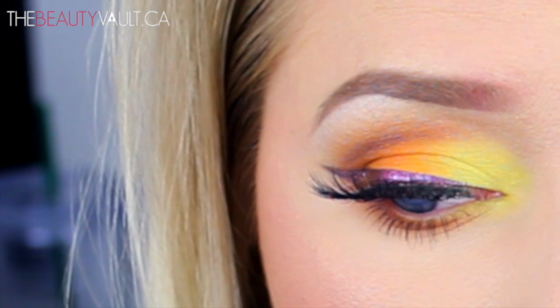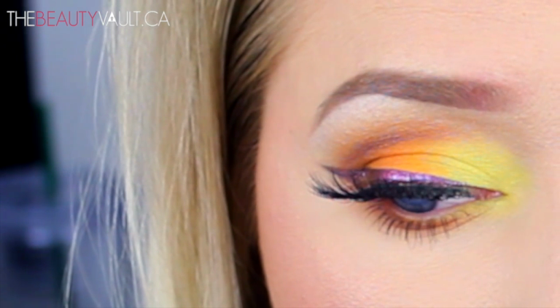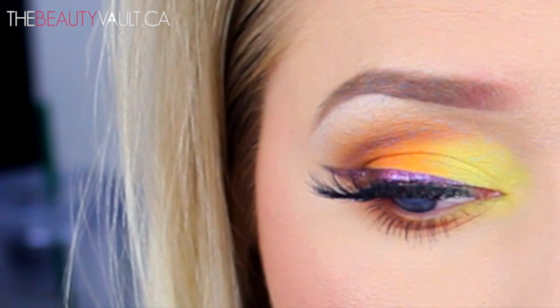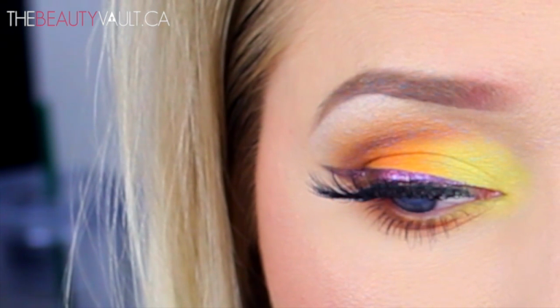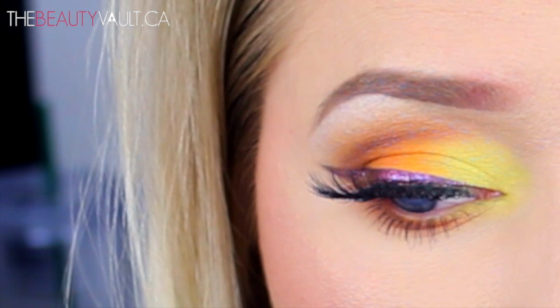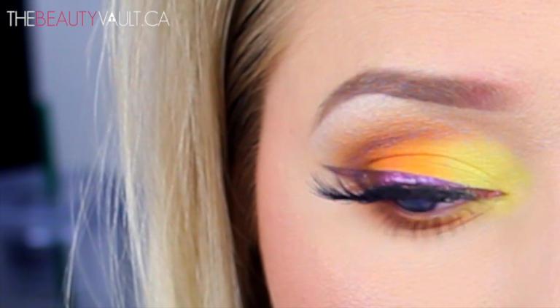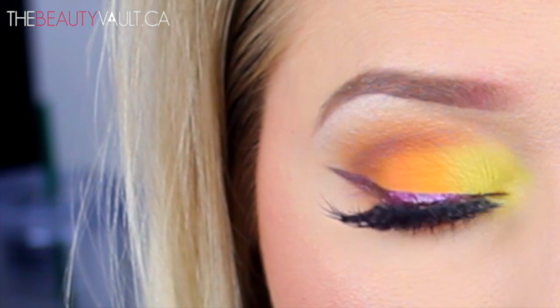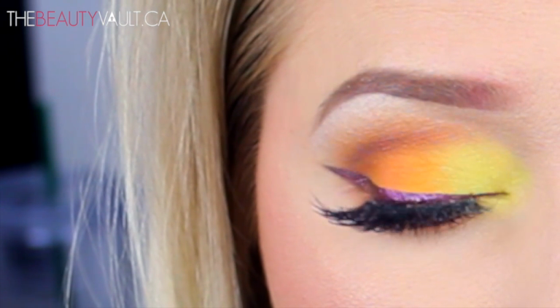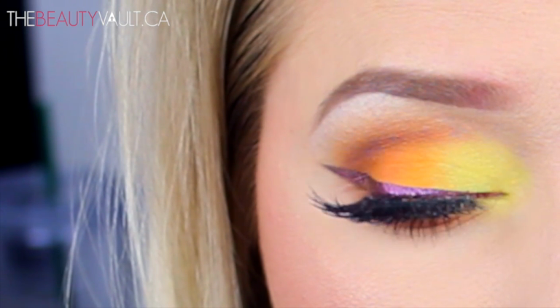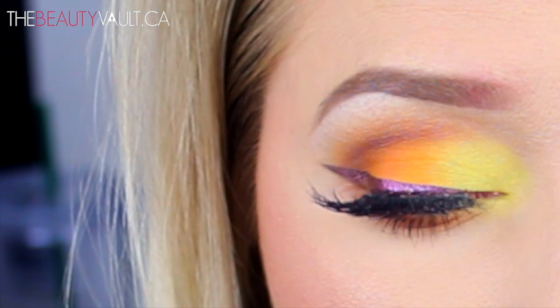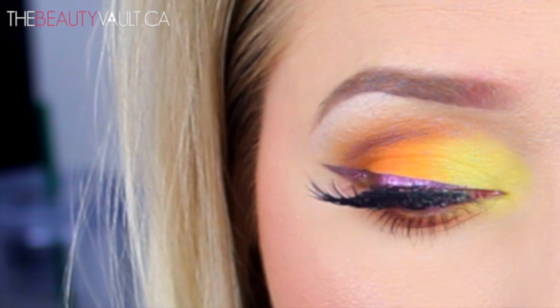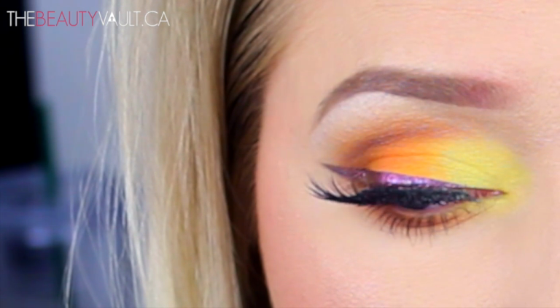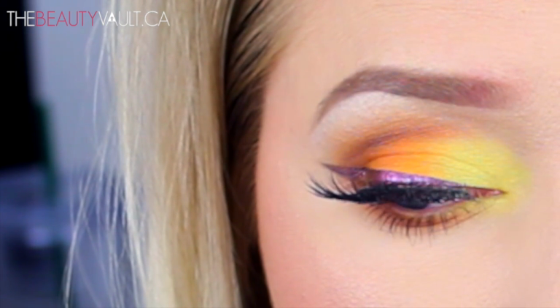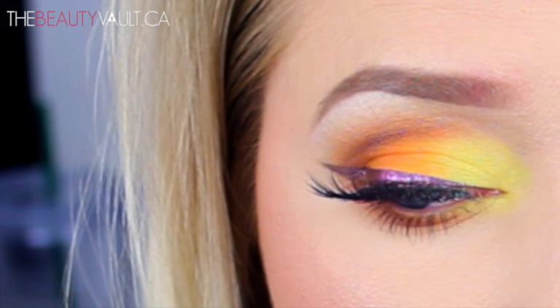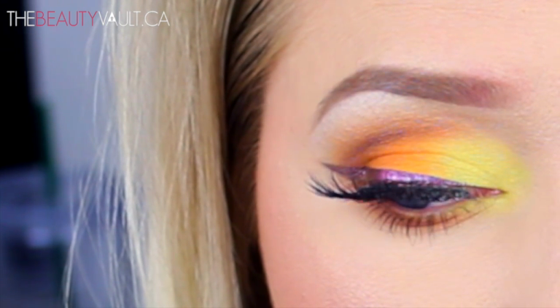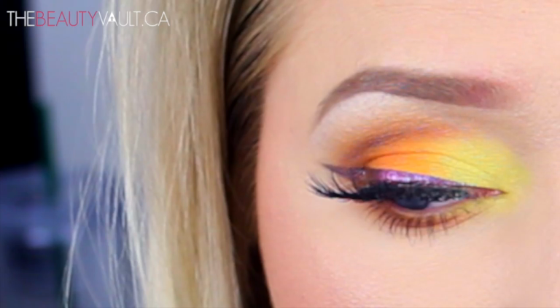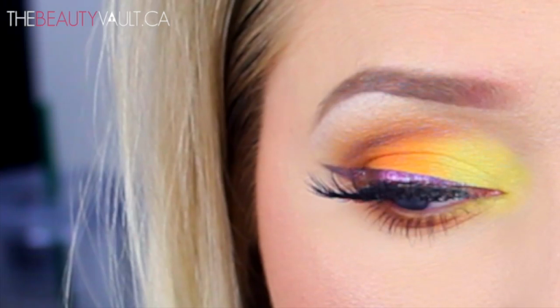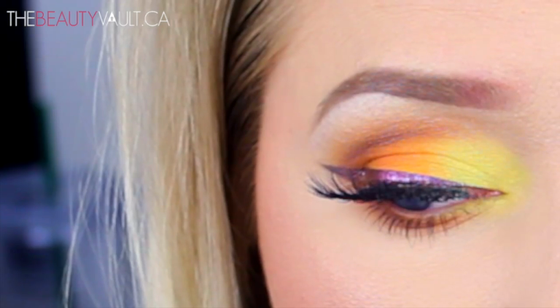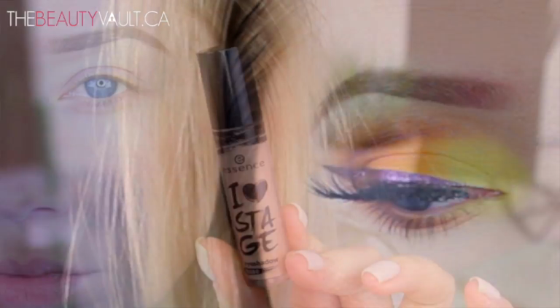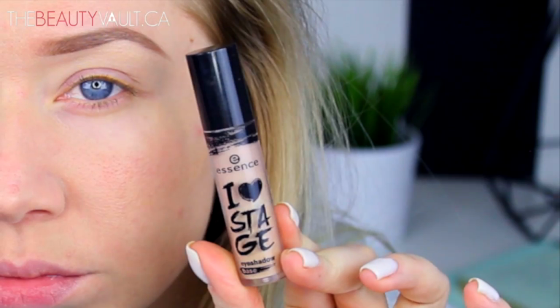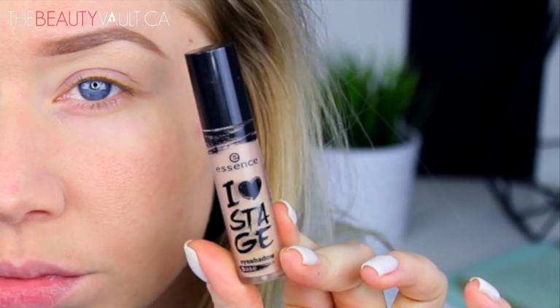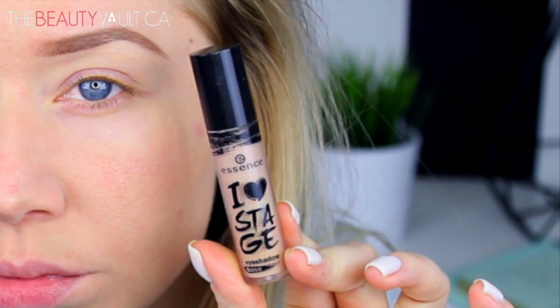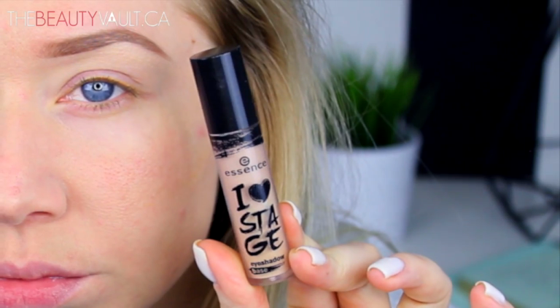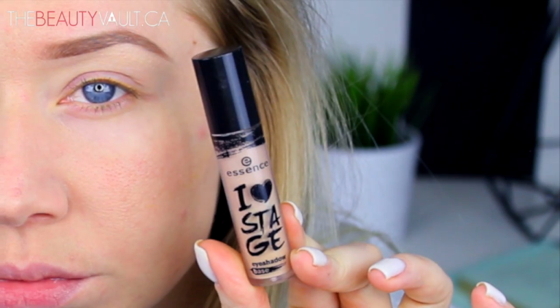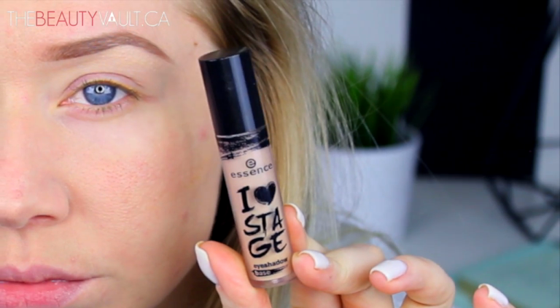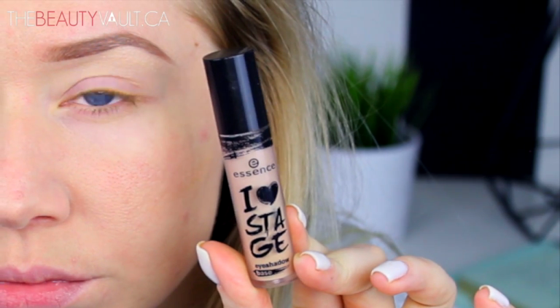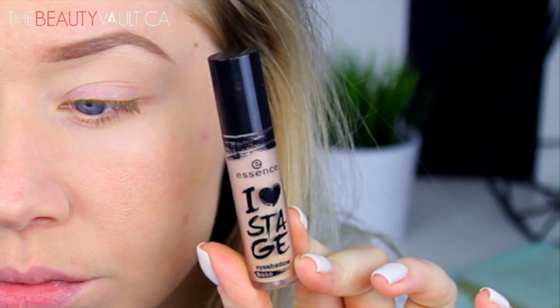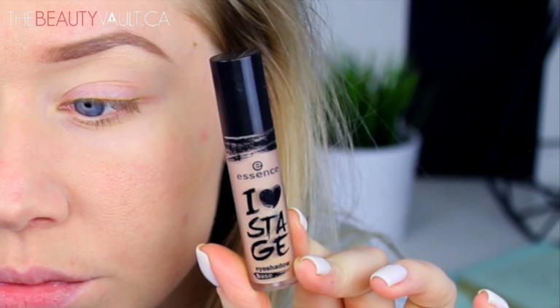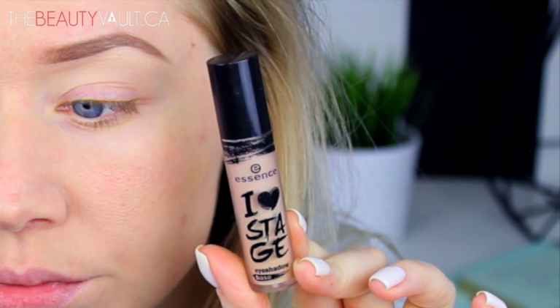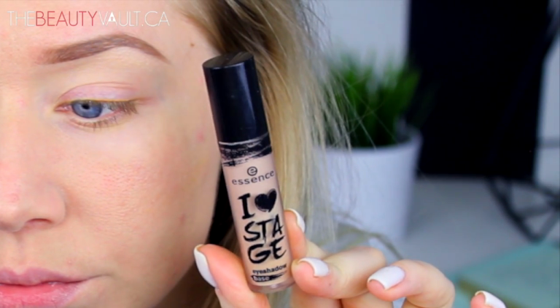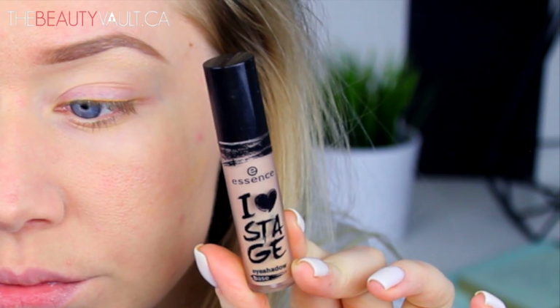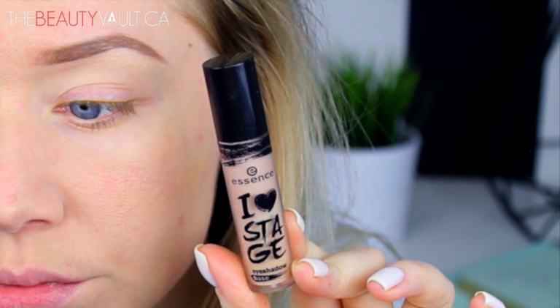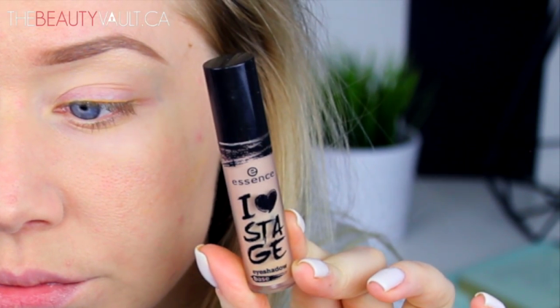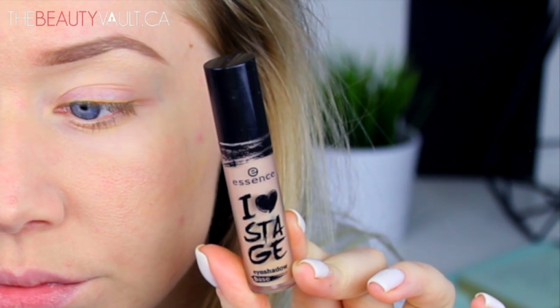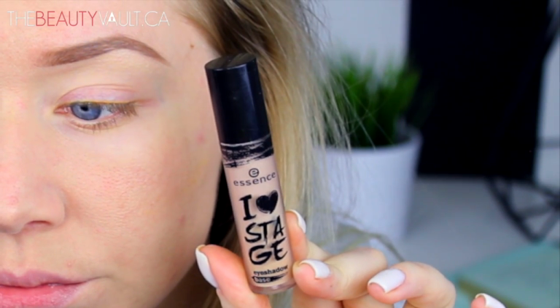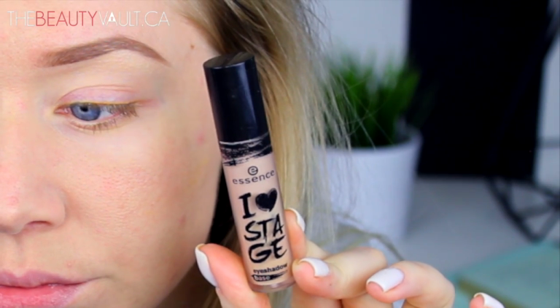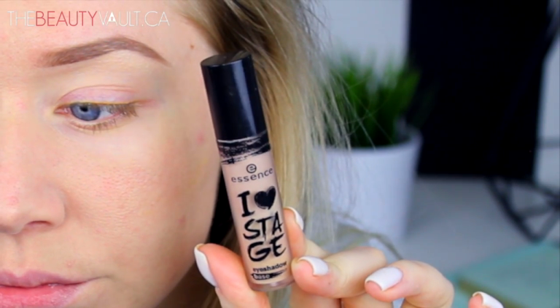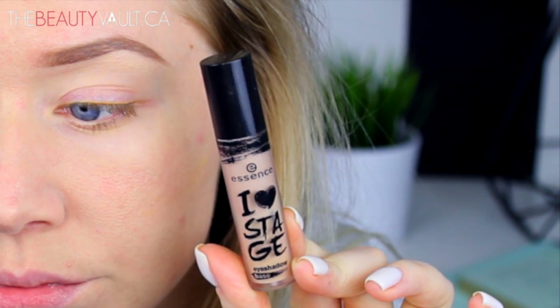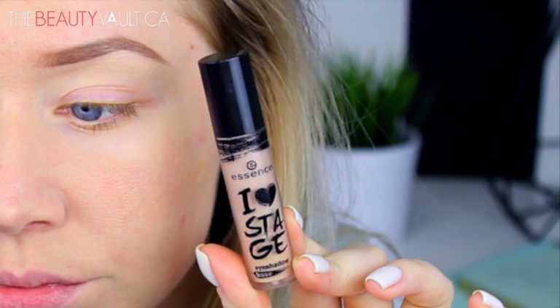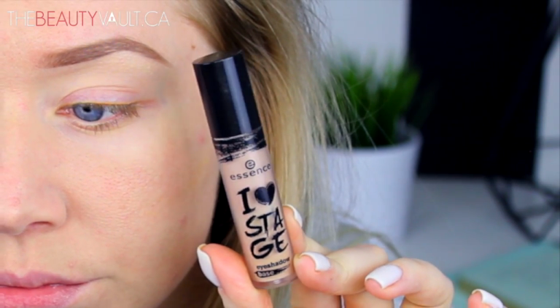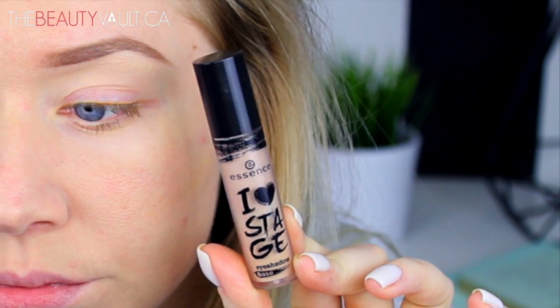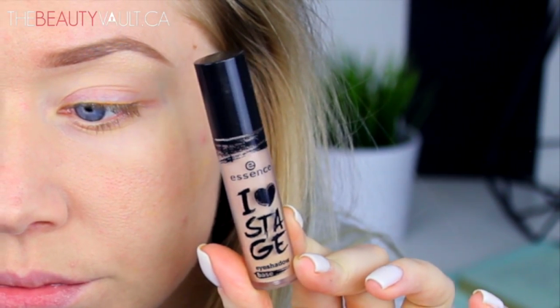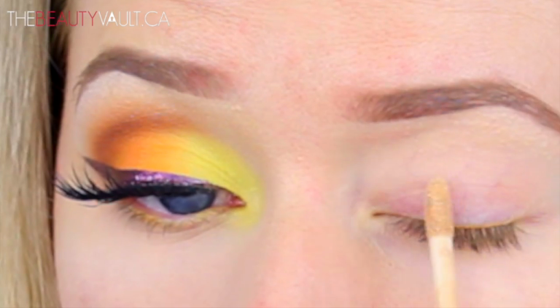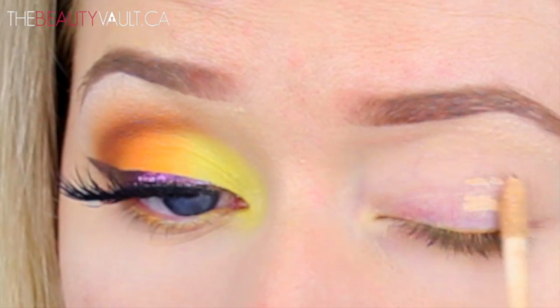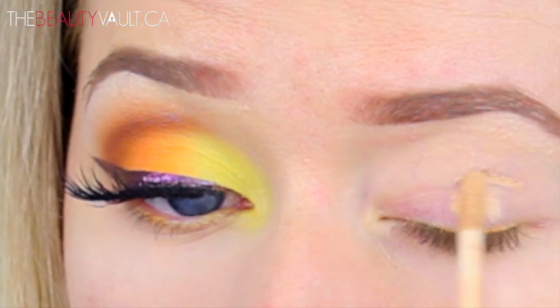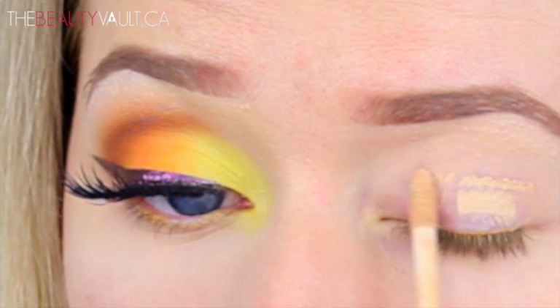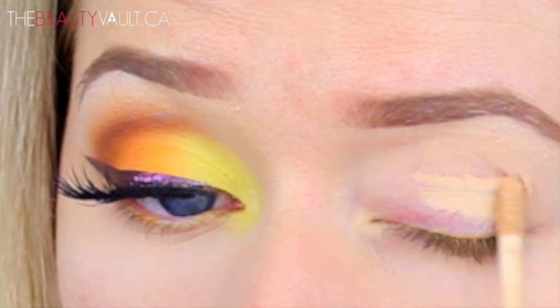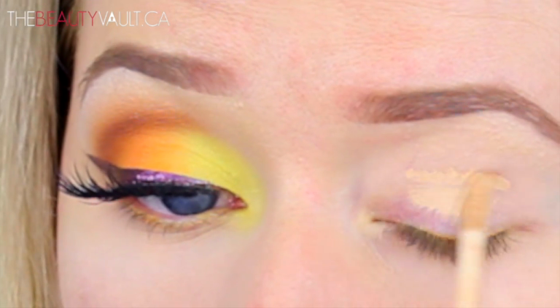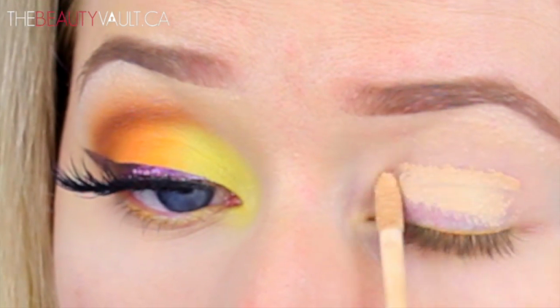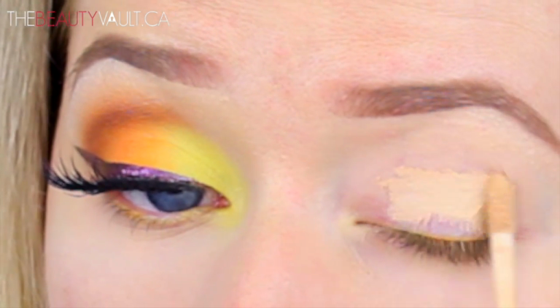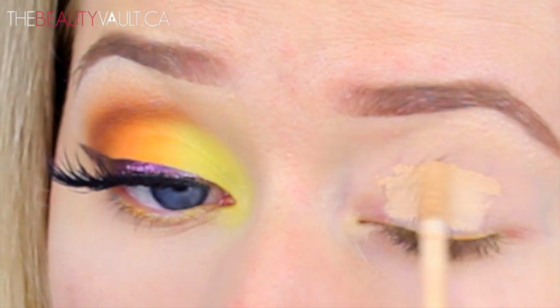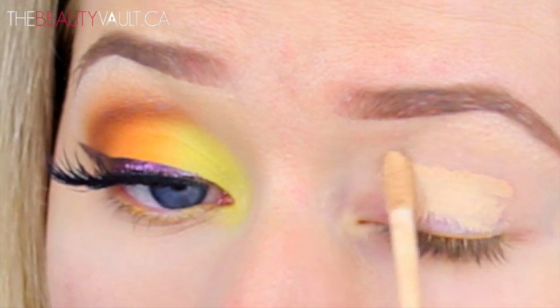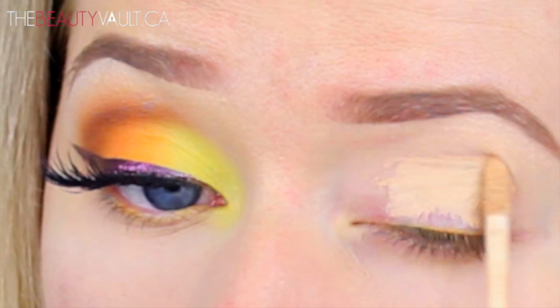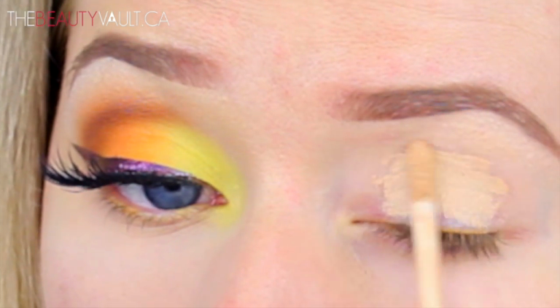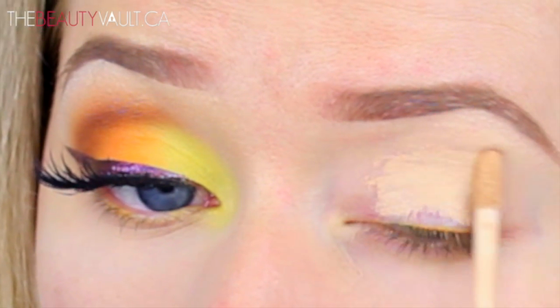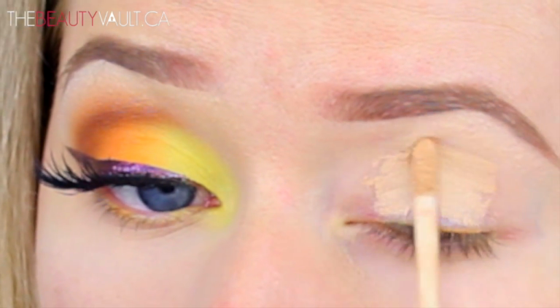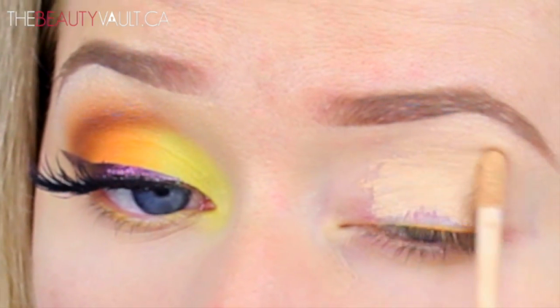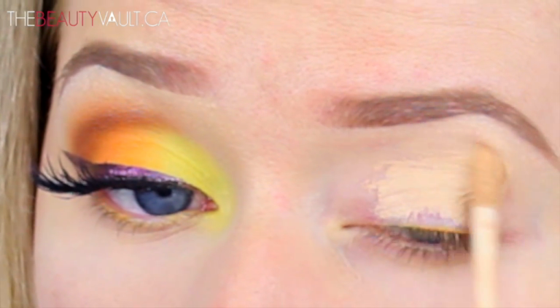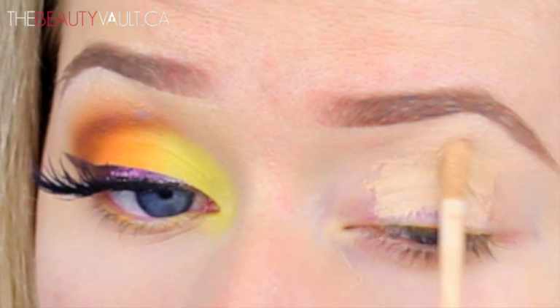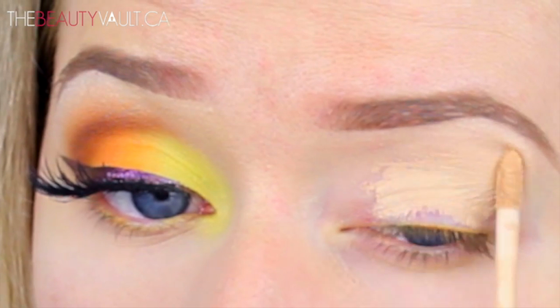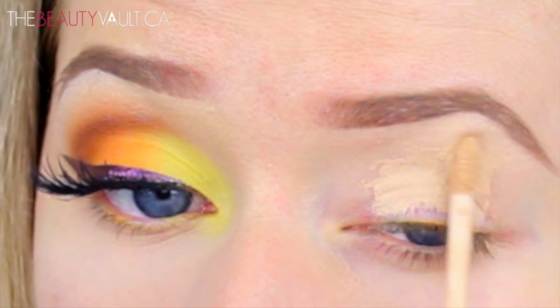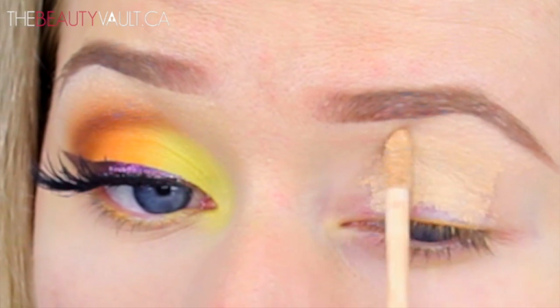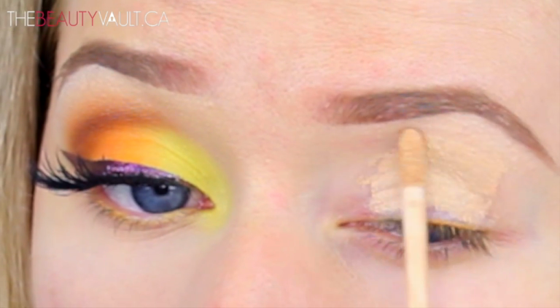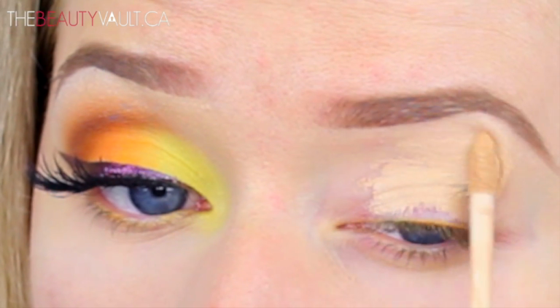Let's go! I'm starting out by priming my eyes with the I Heart Stage Eyeshadow Base by Essence Cosmetics, and I'm going to blend that out with a Real Techniques brush.